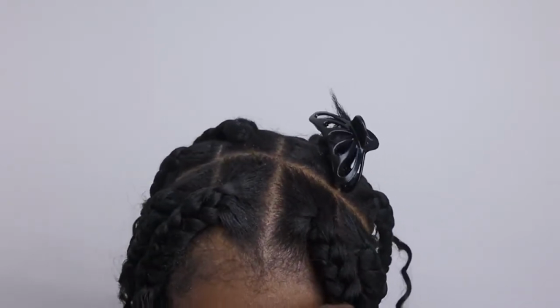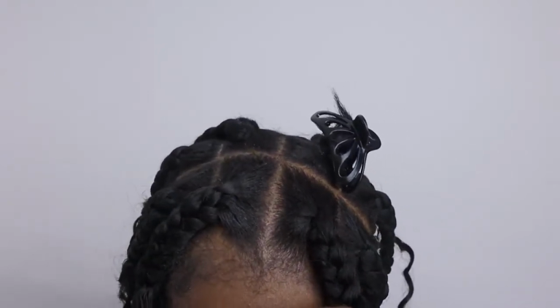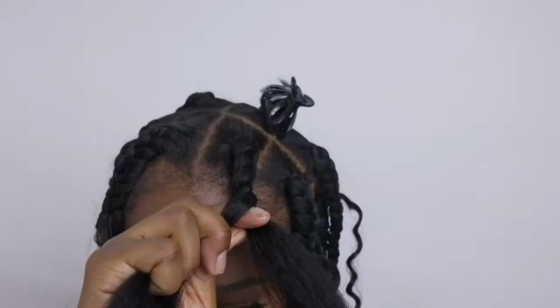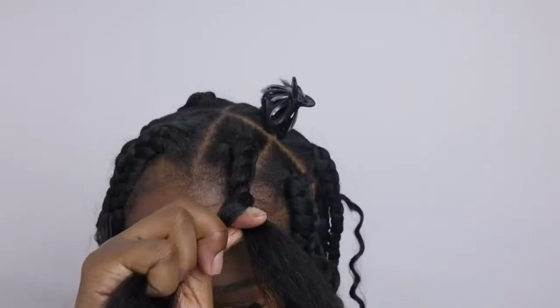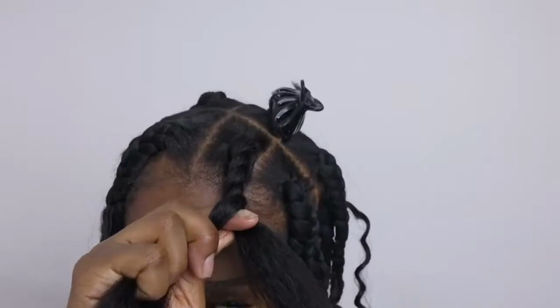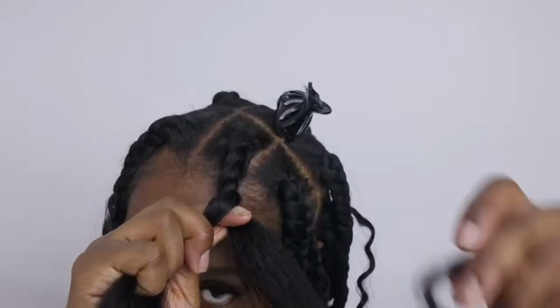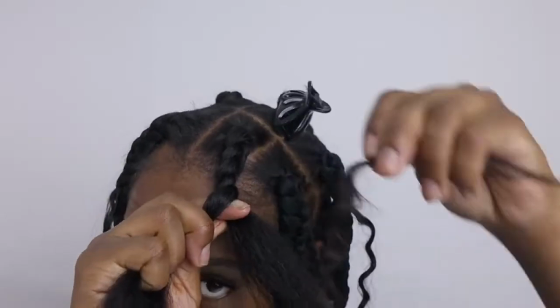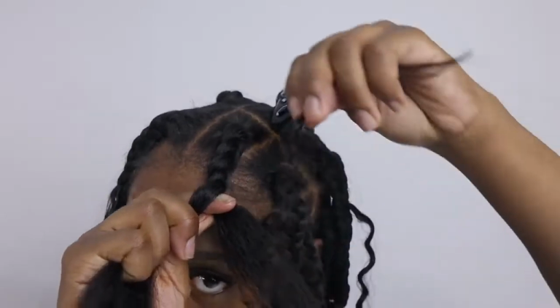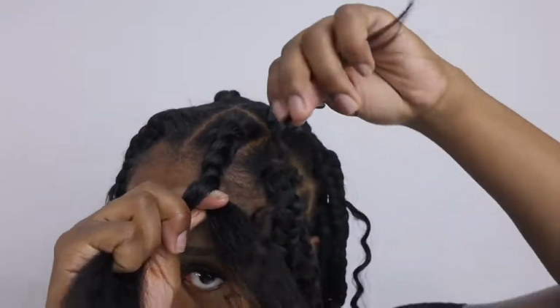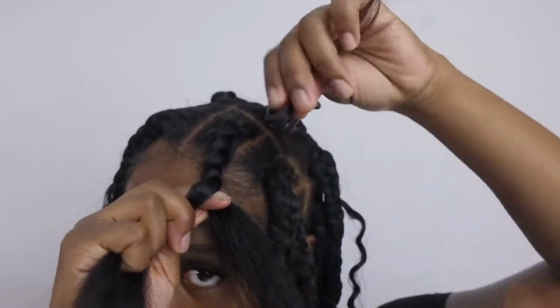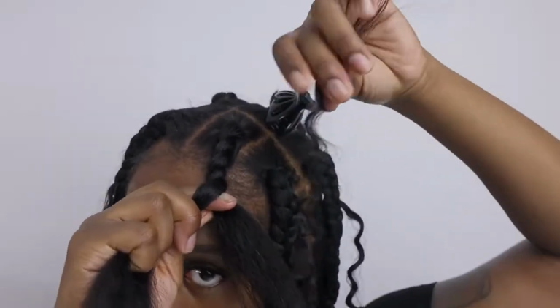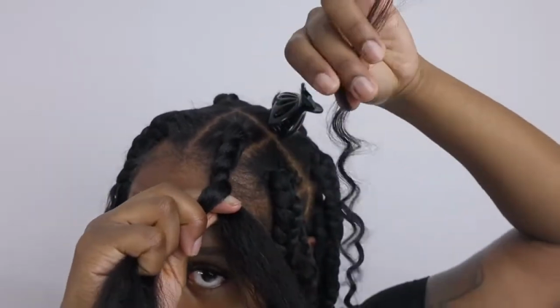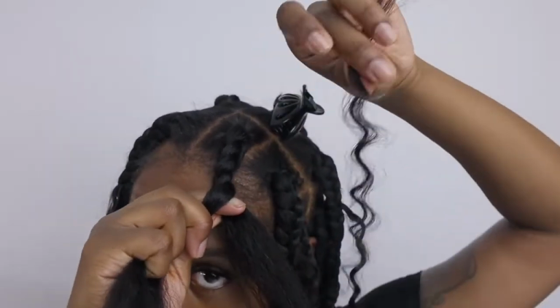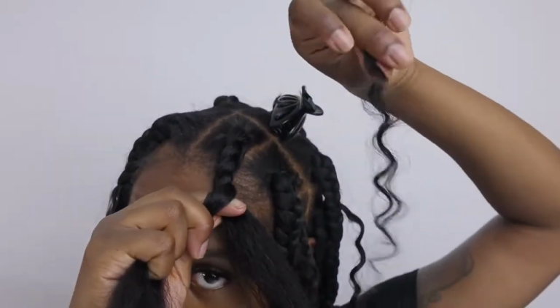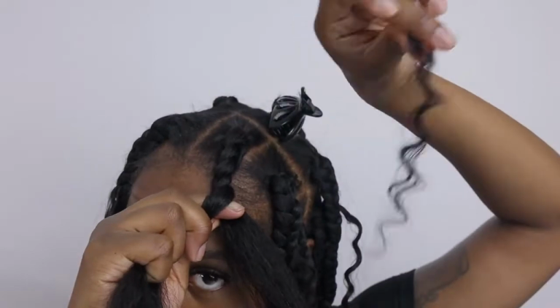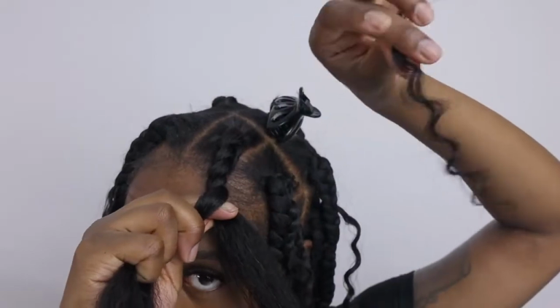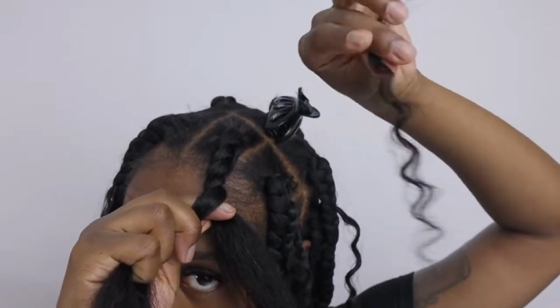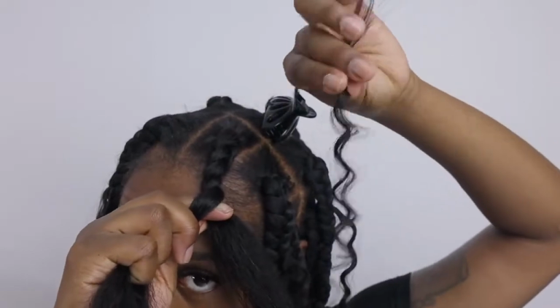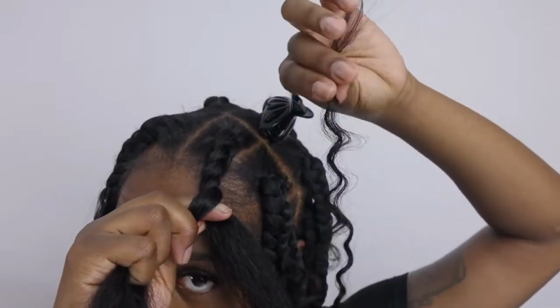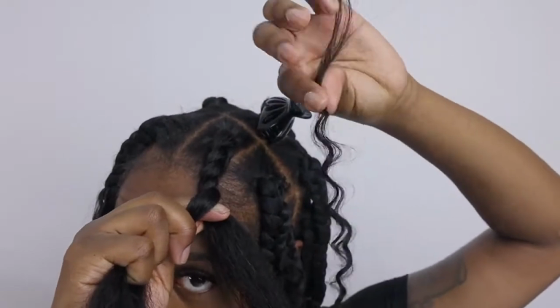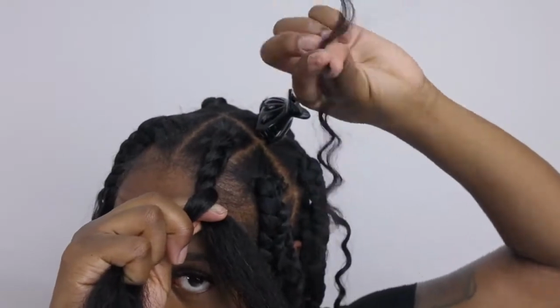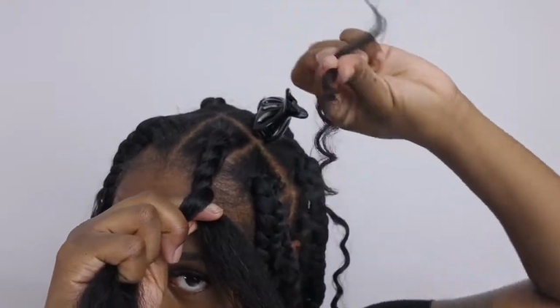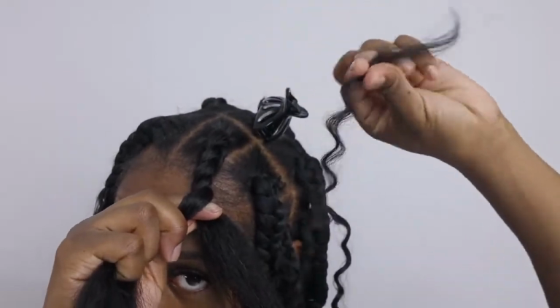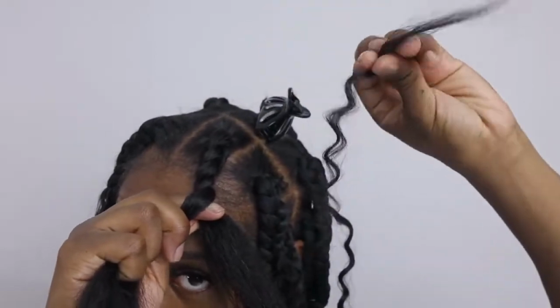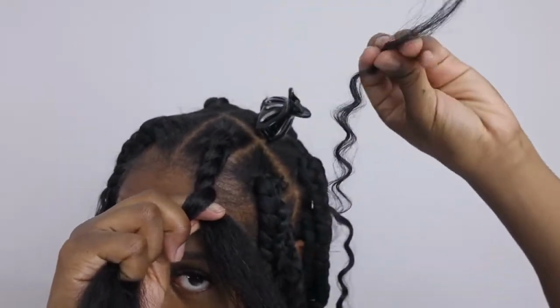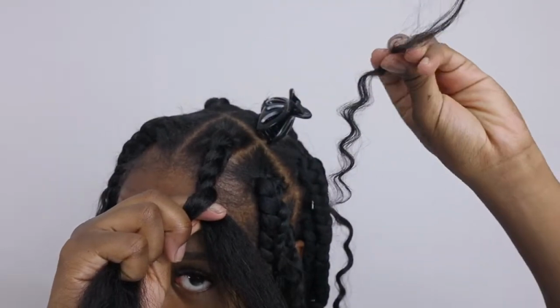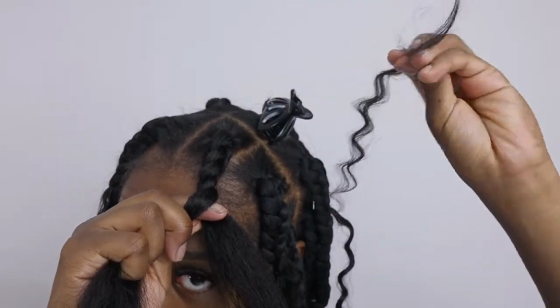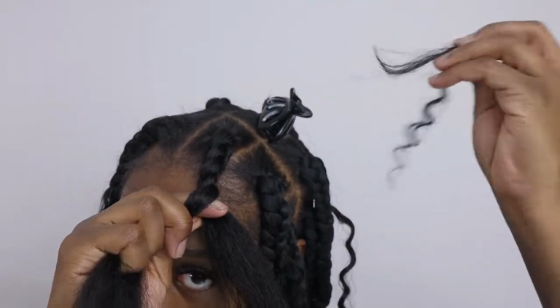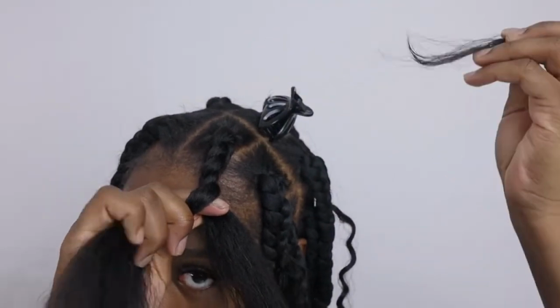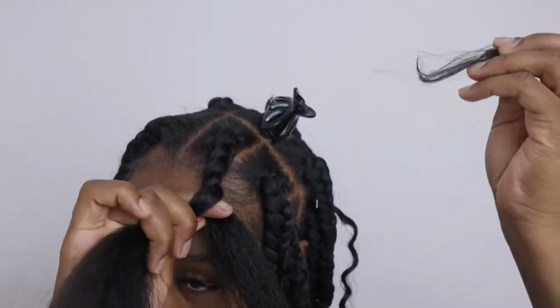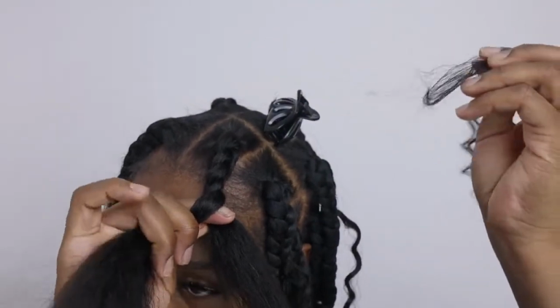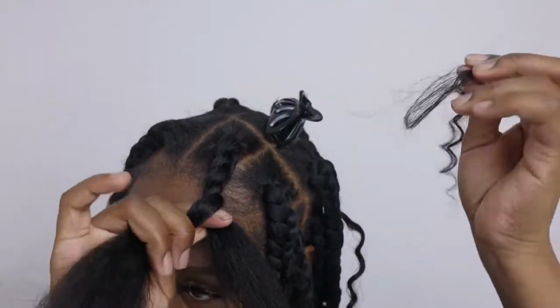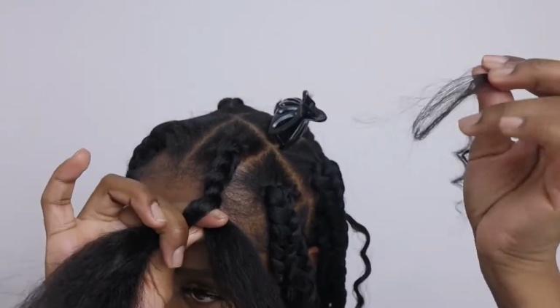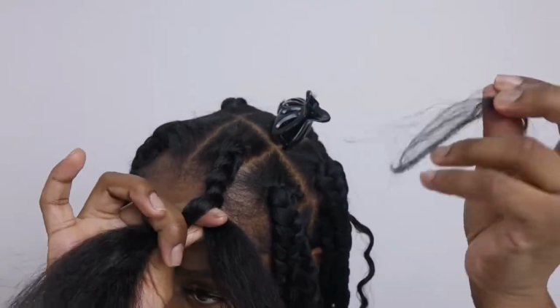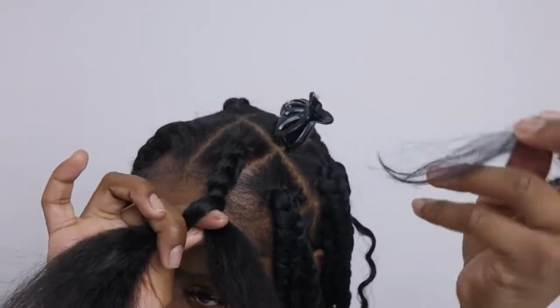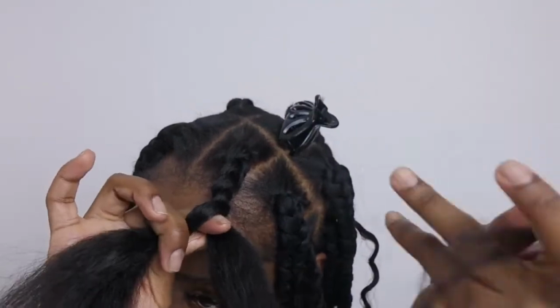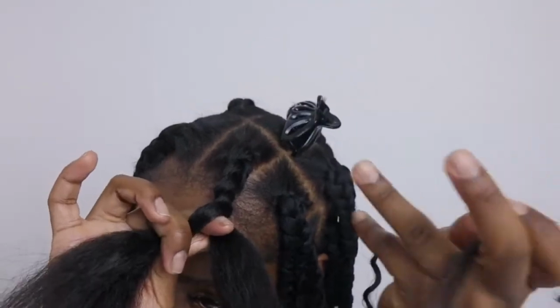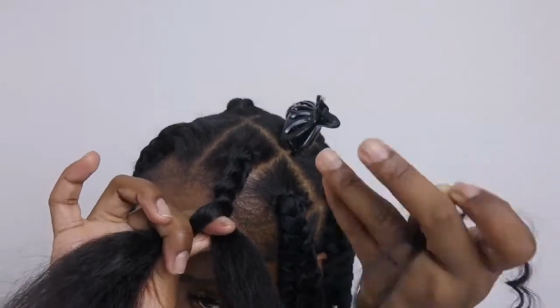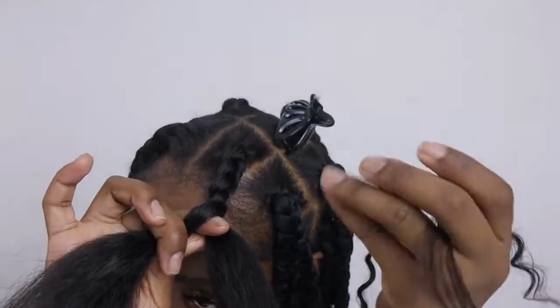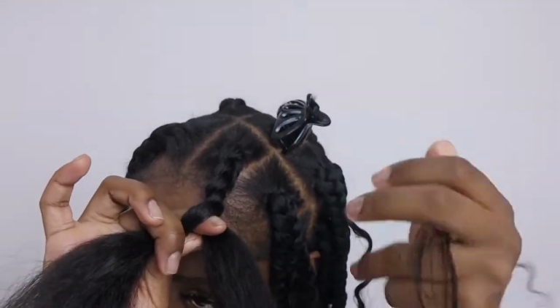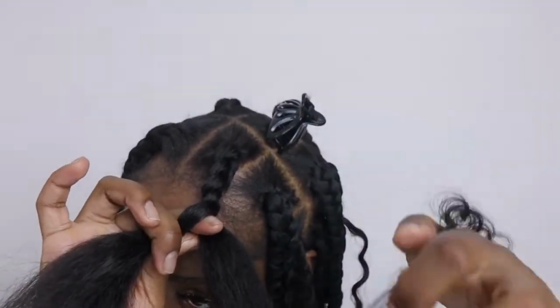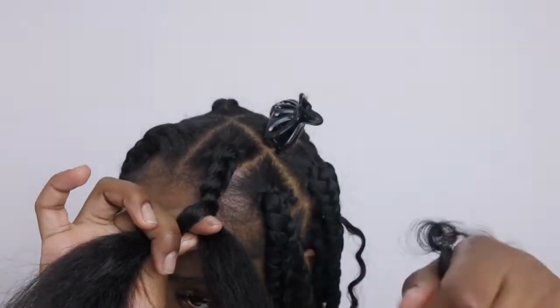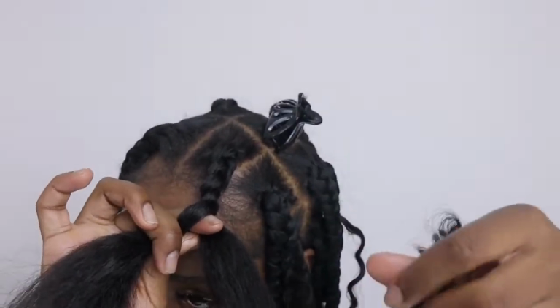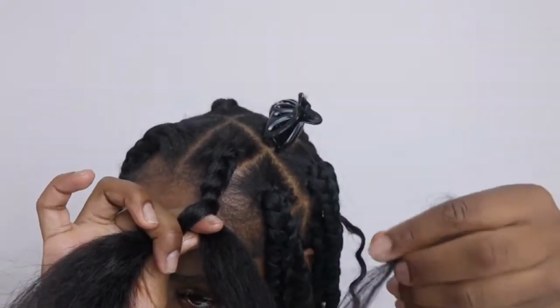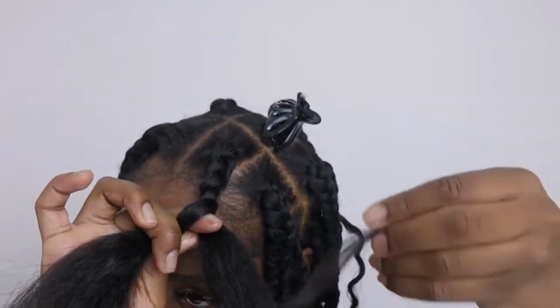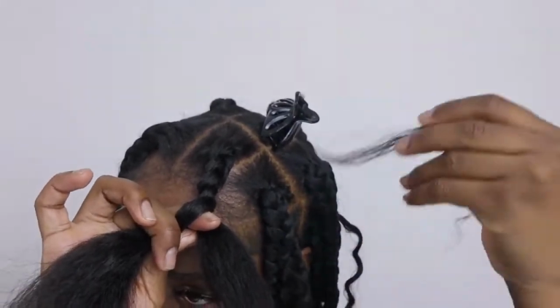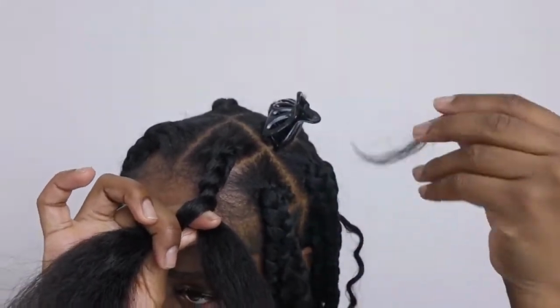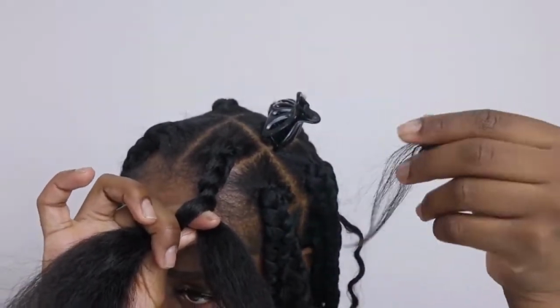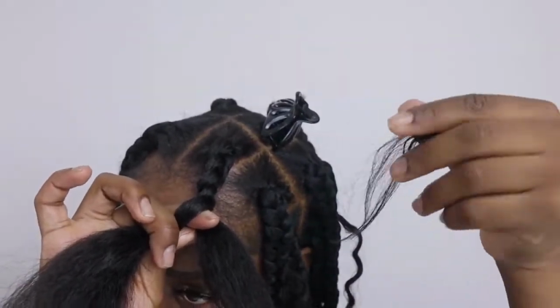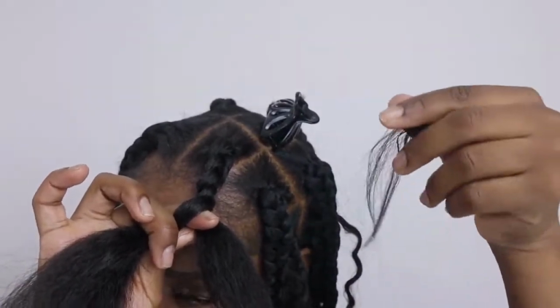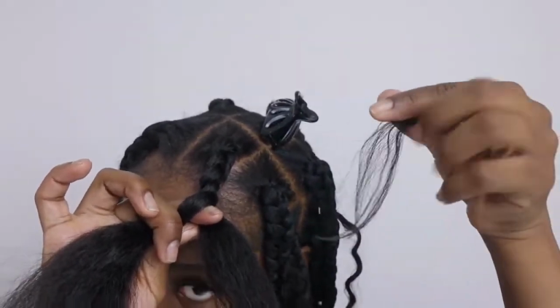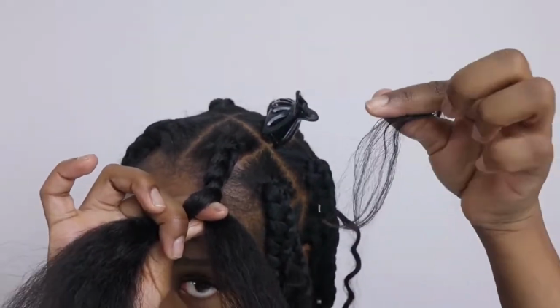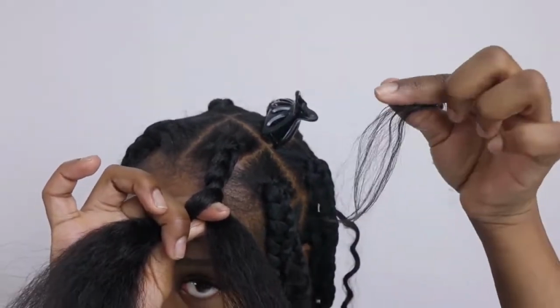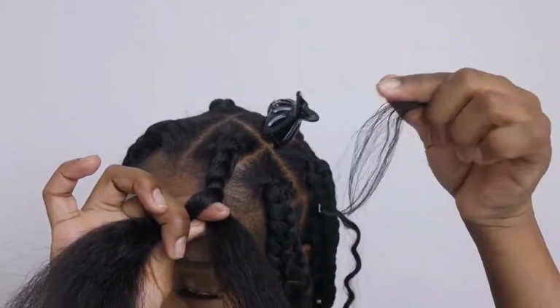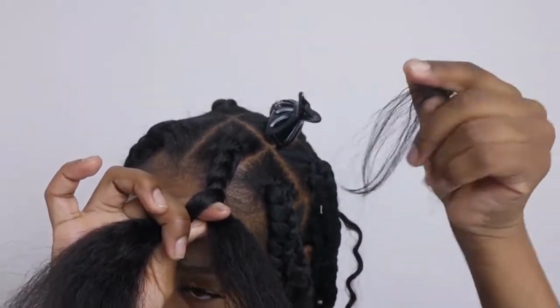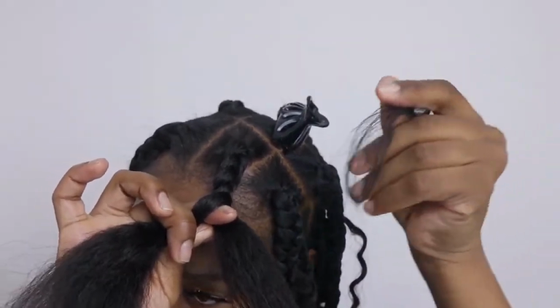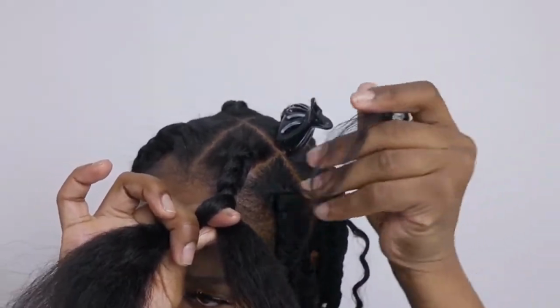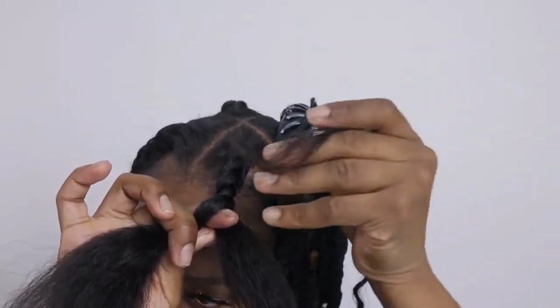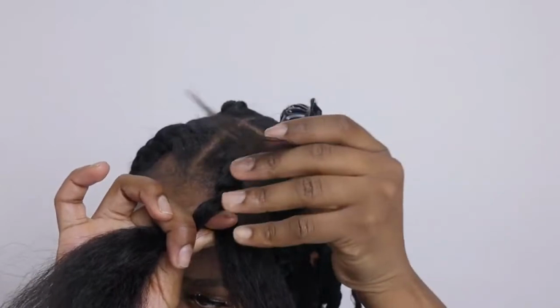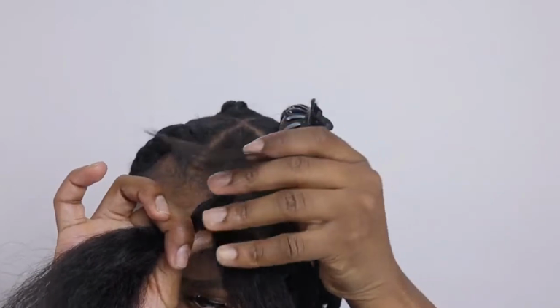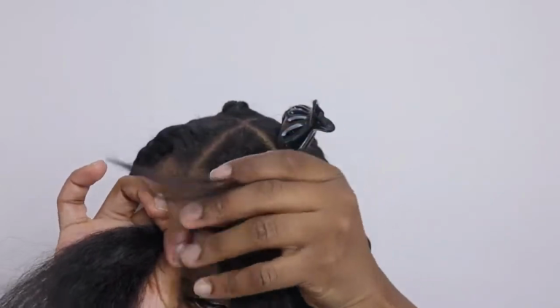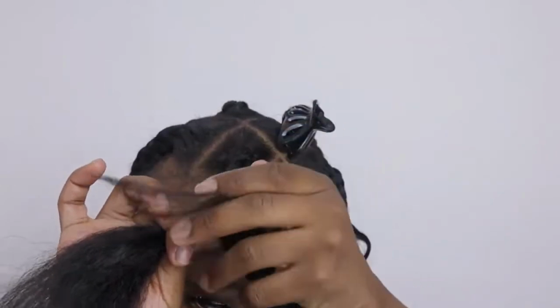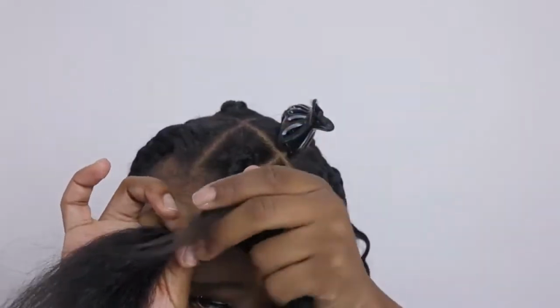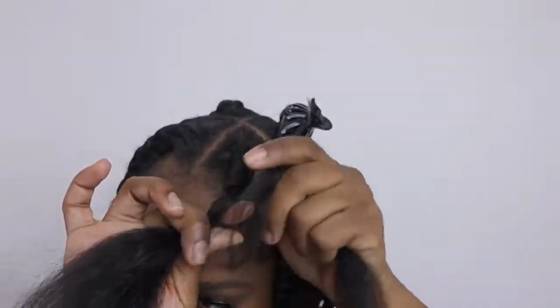It's time to add the curly pieces. Just put the end of the curly piece in between your thumb and index finger and continue to braid.